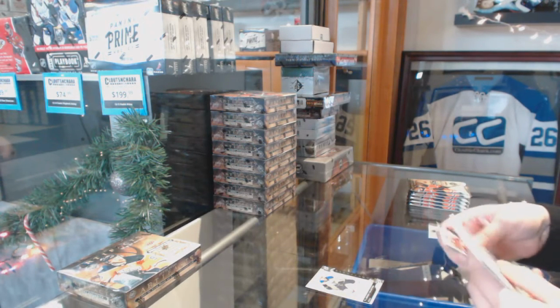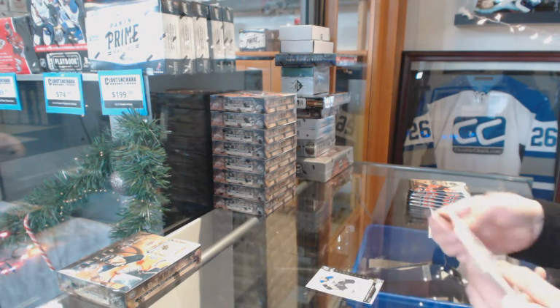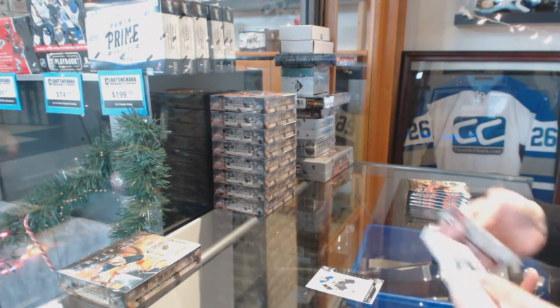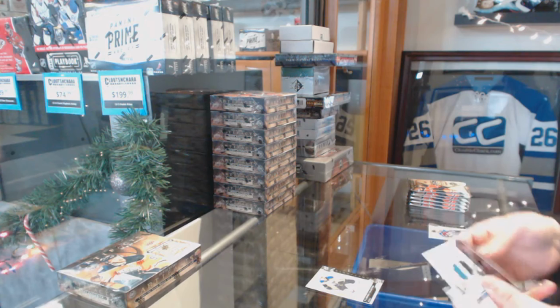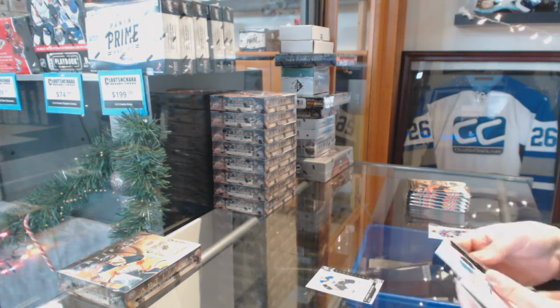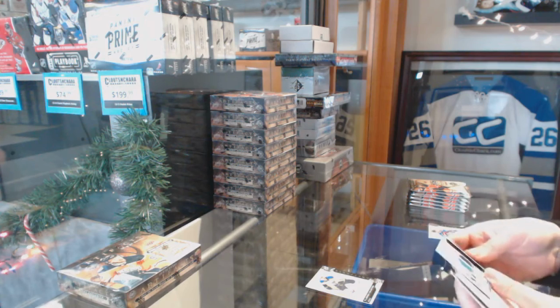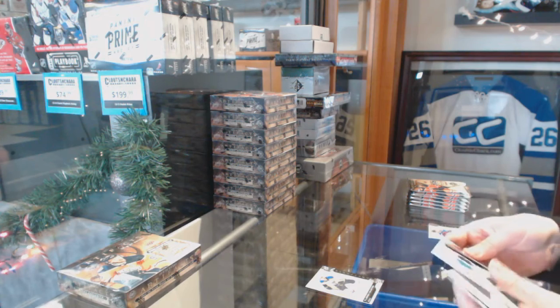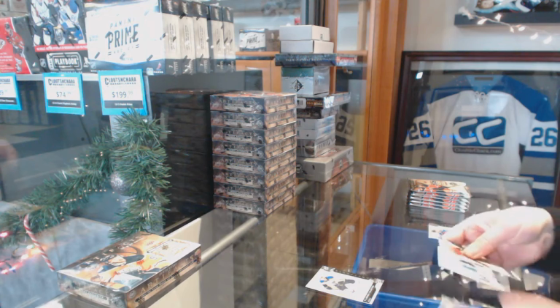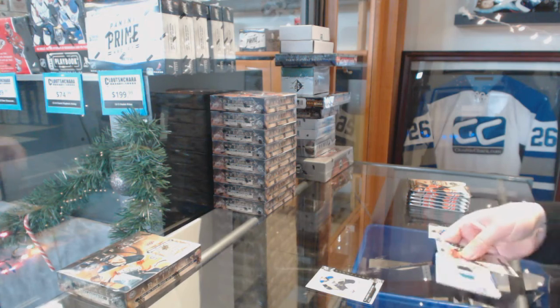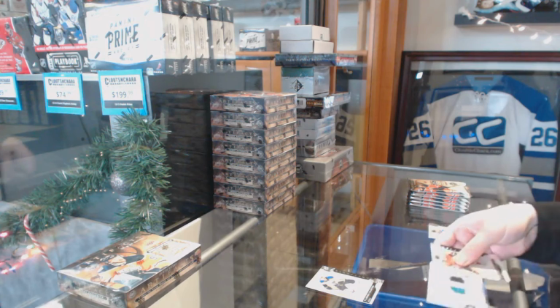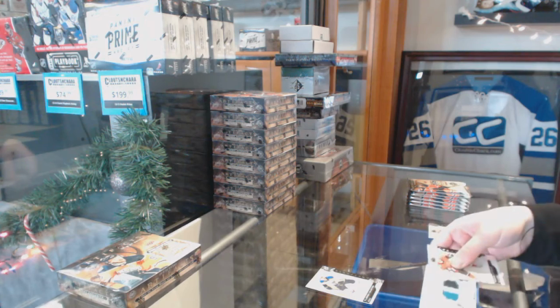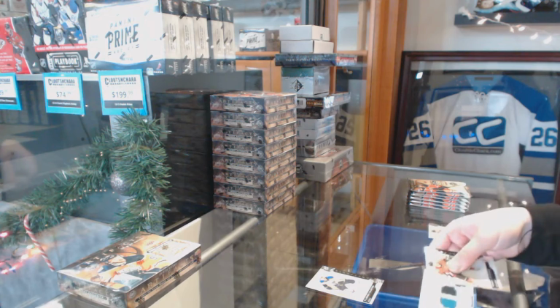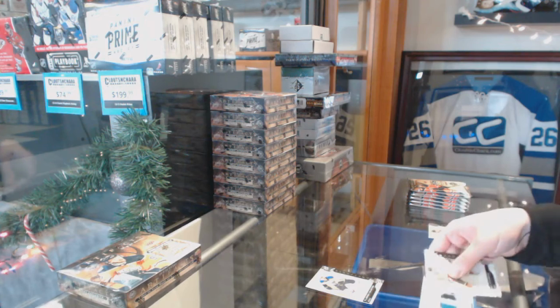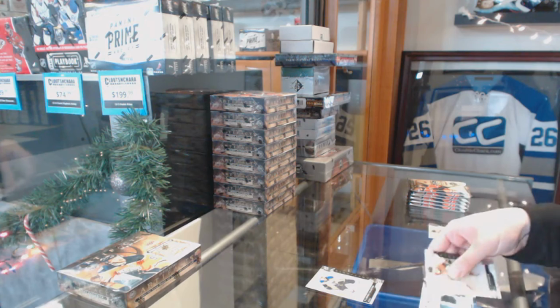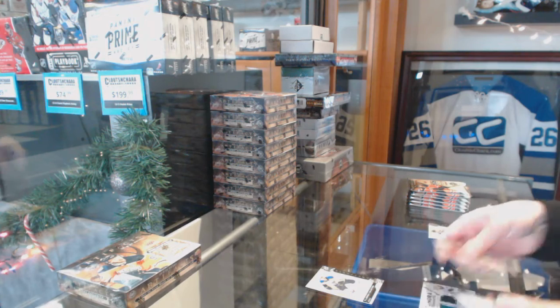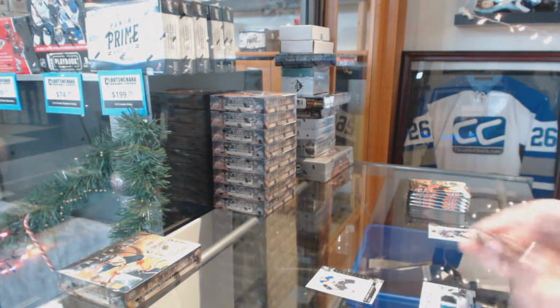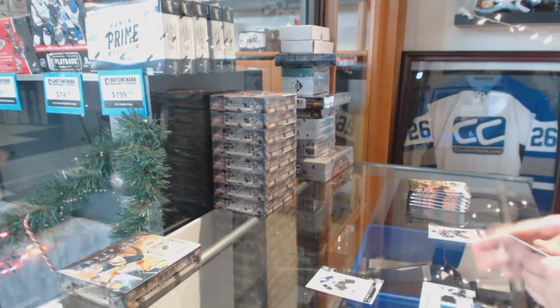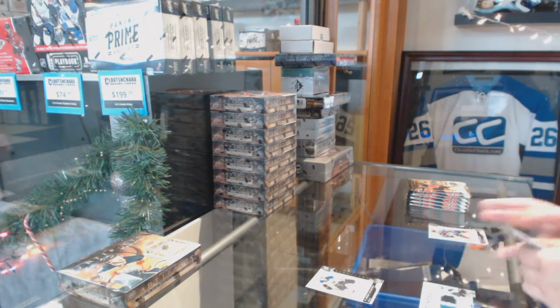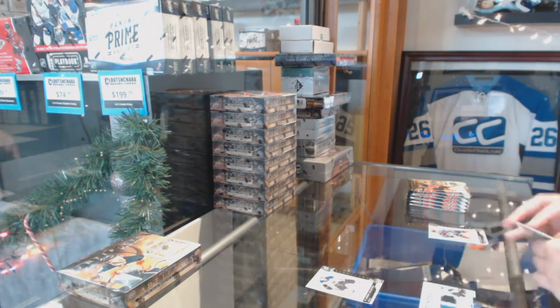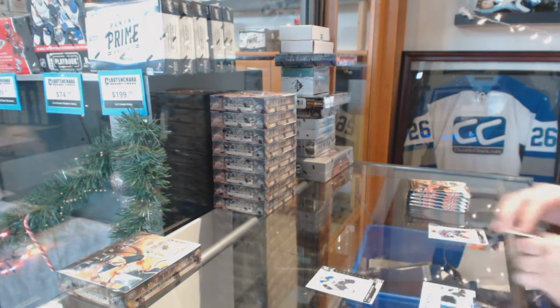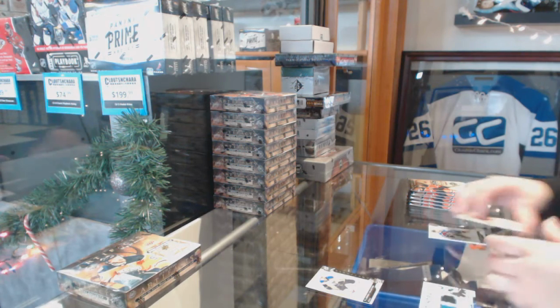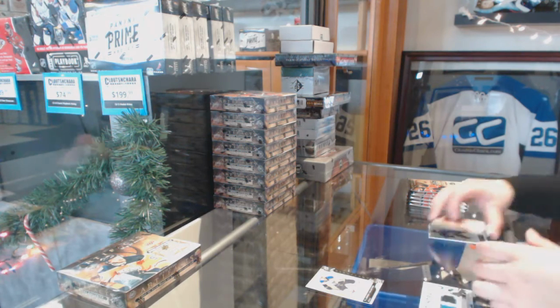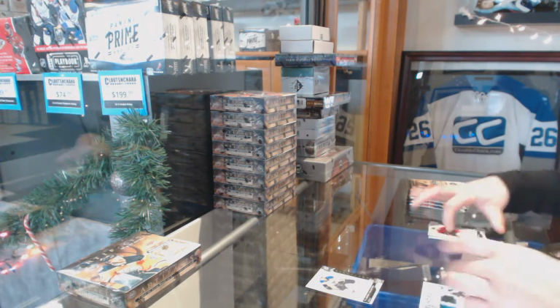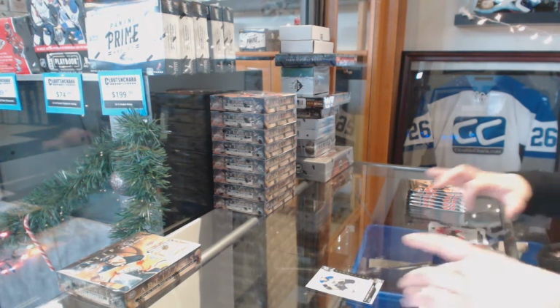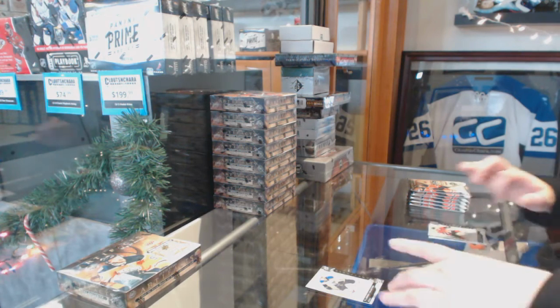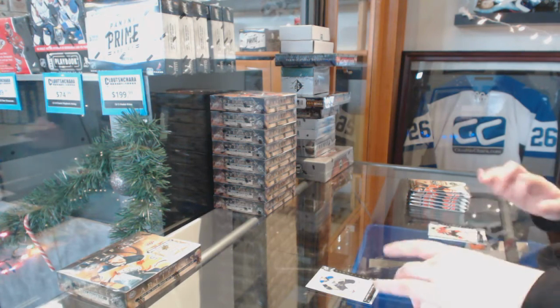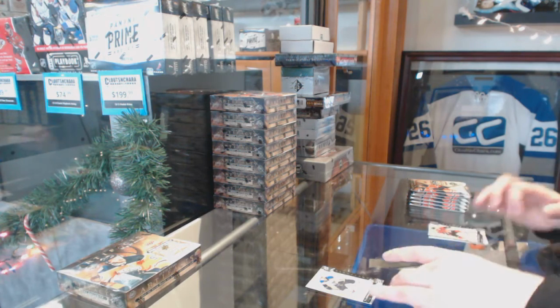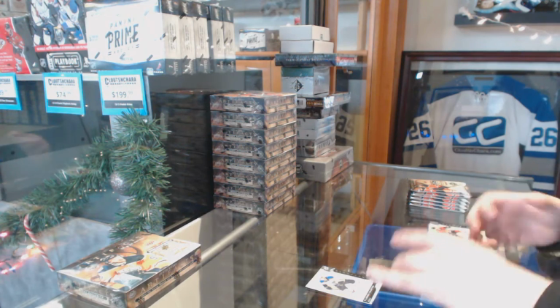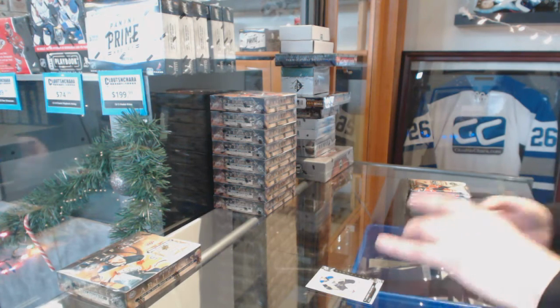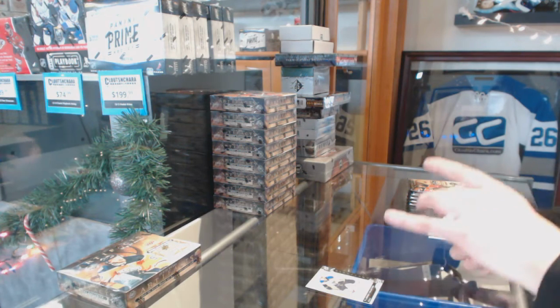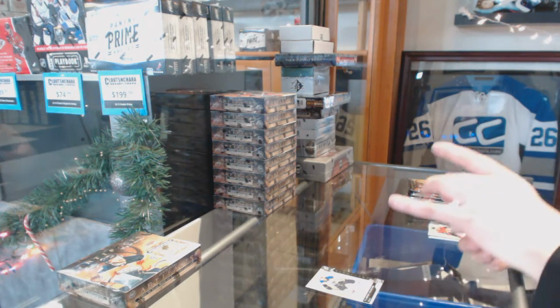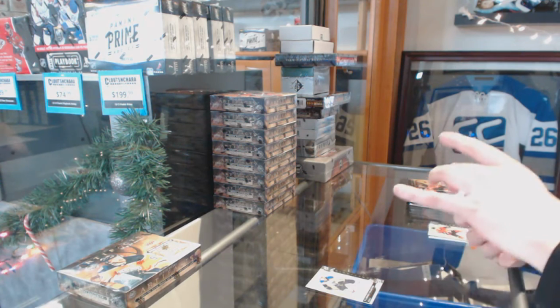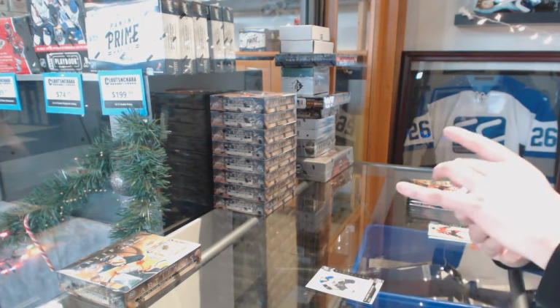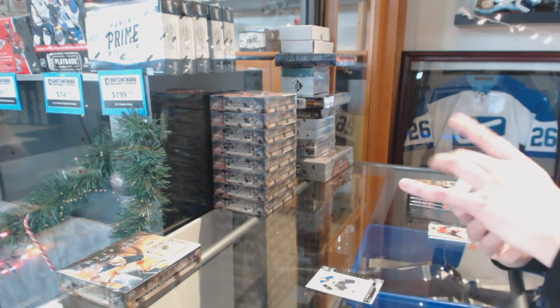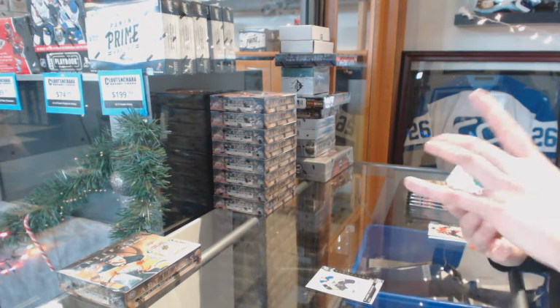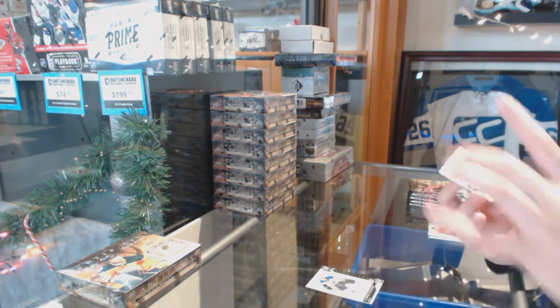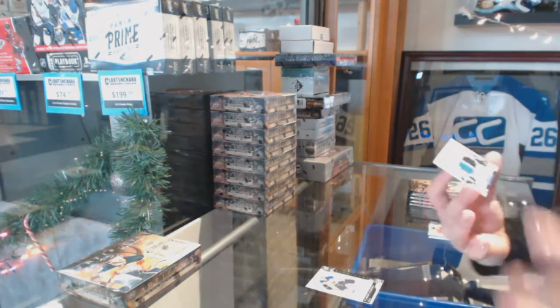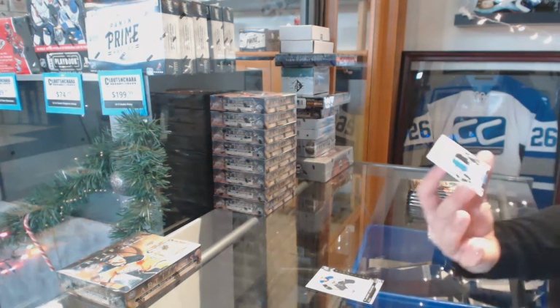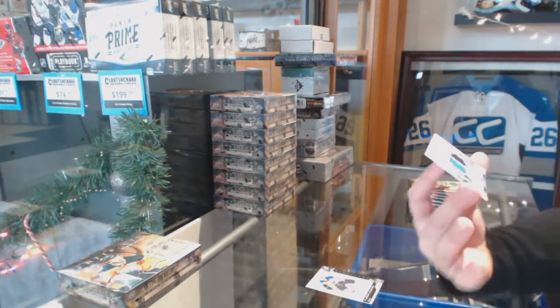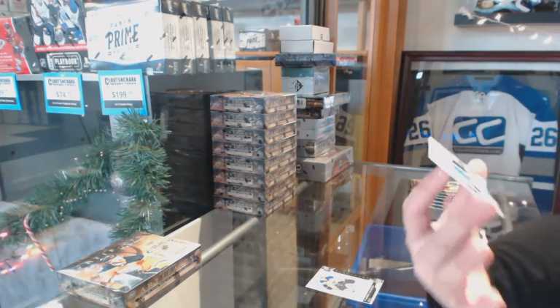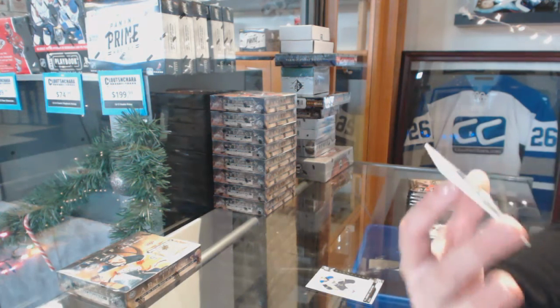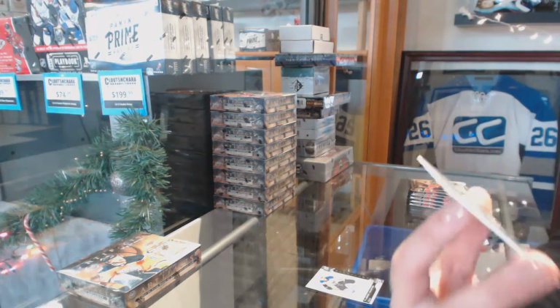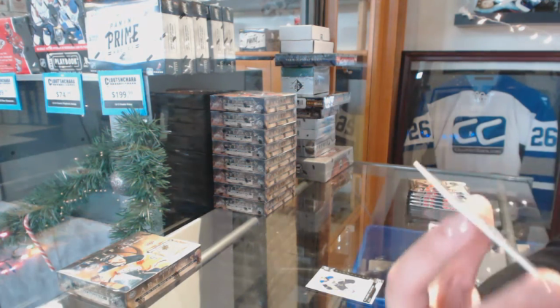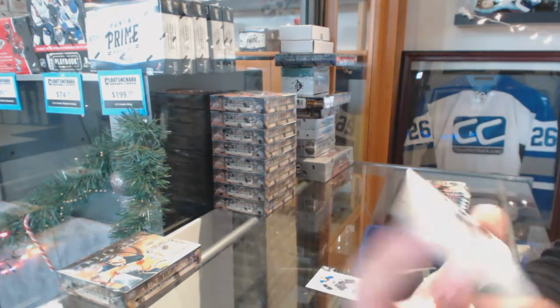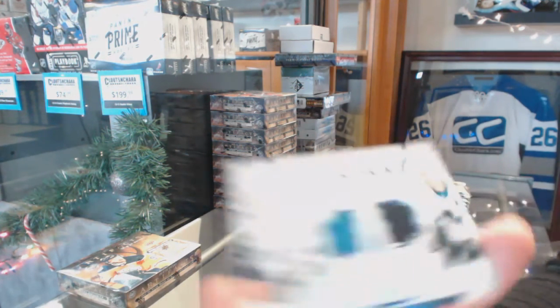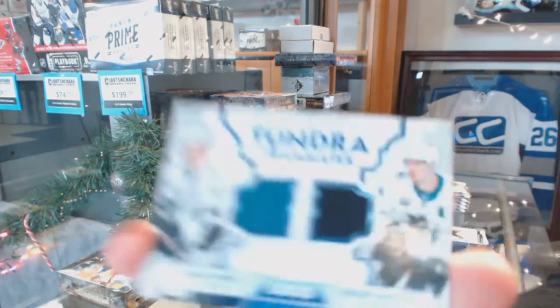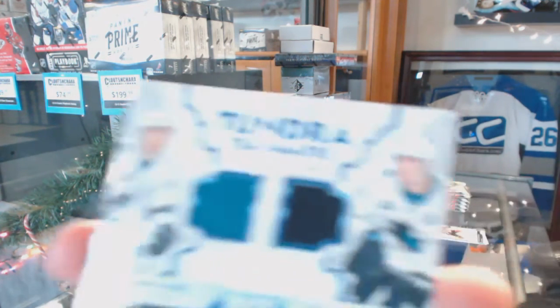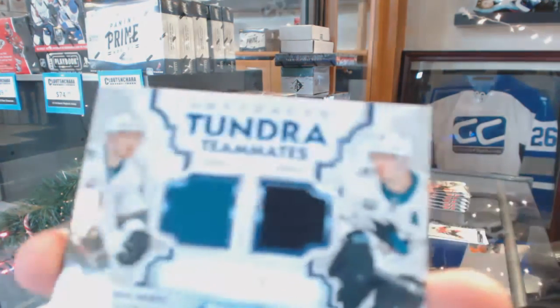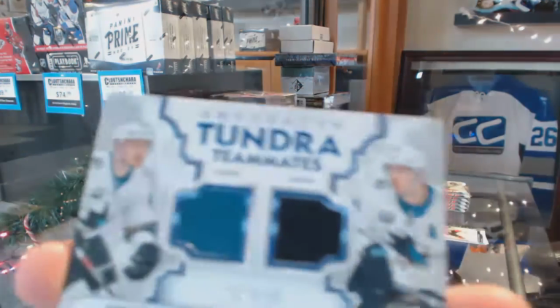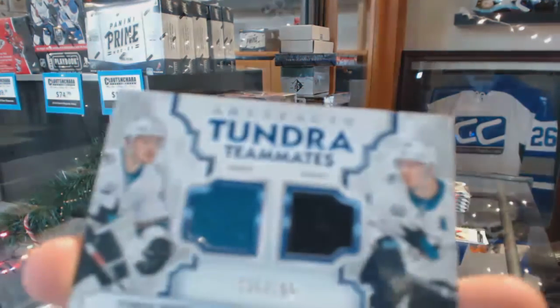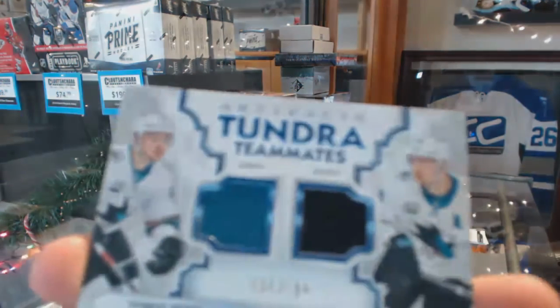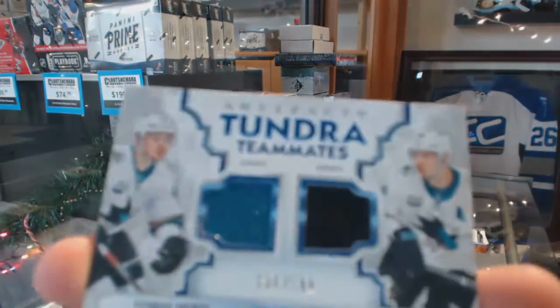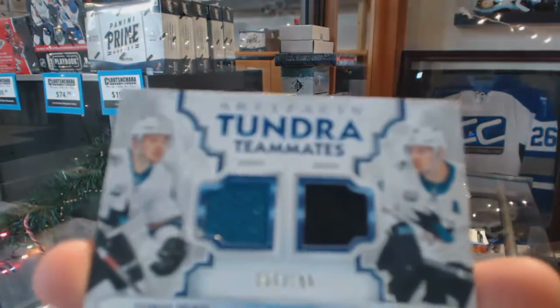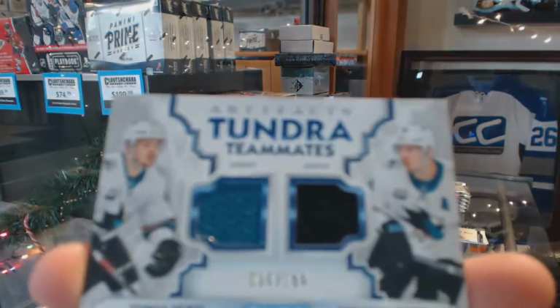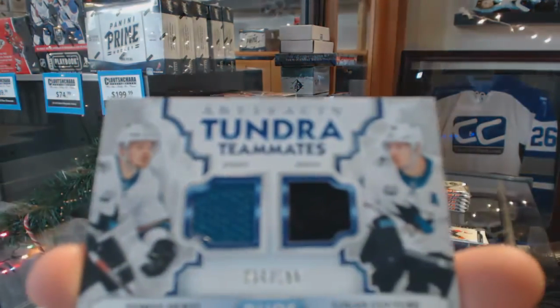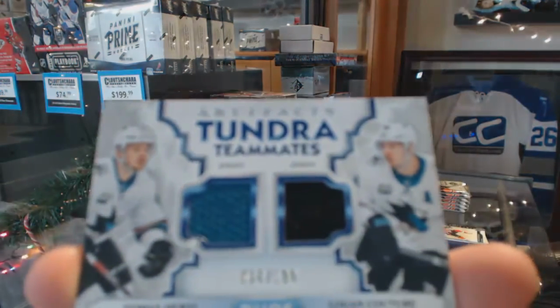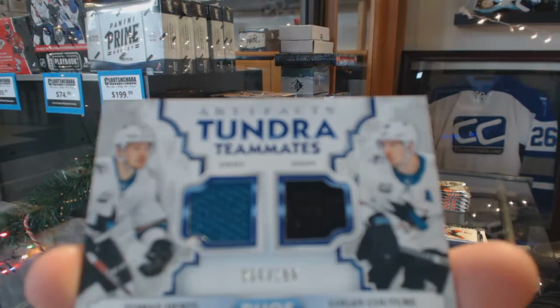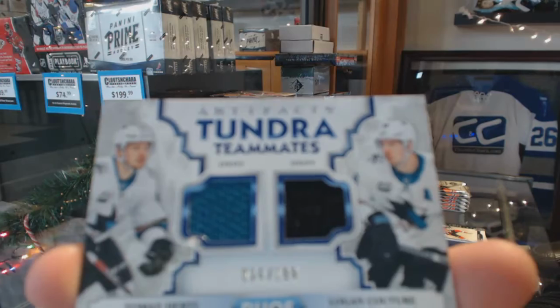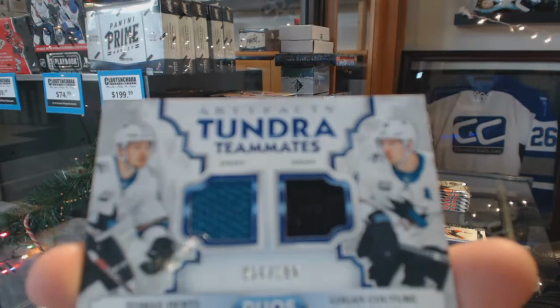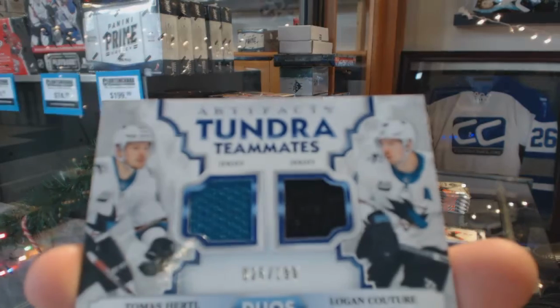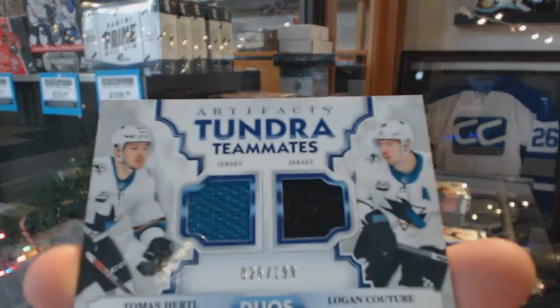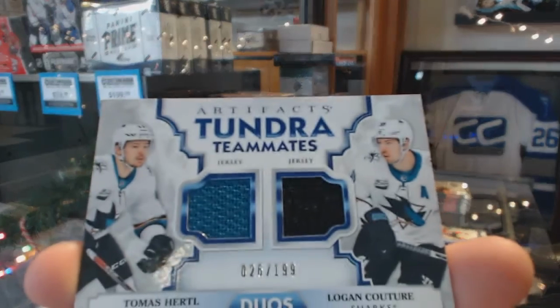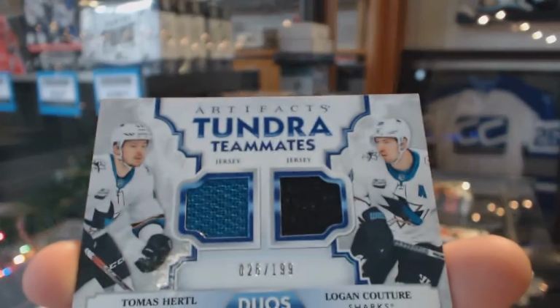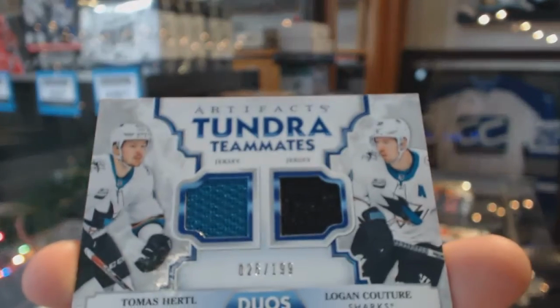We've got a Tundra Teammates Duo jersey, number to $1.99, Tomasz Hertel and Logan Couture.